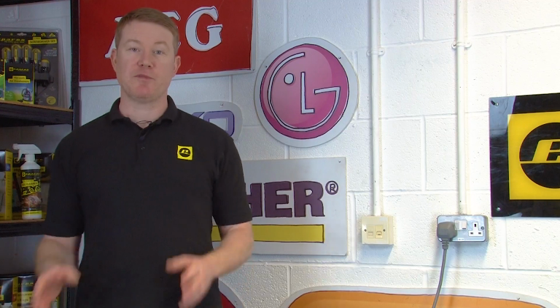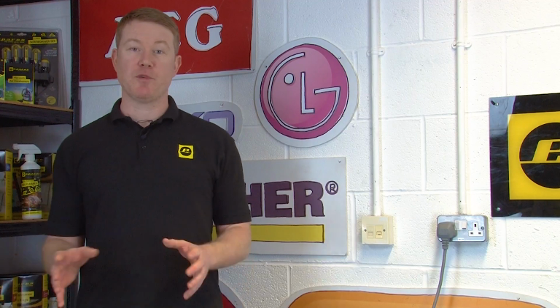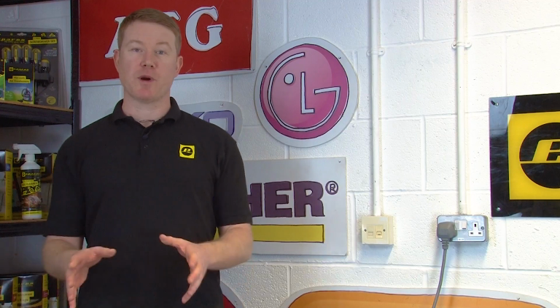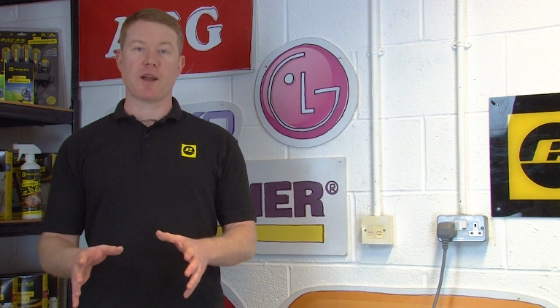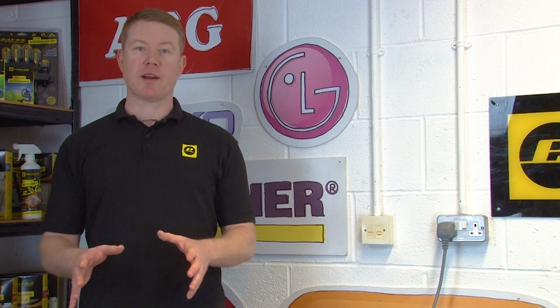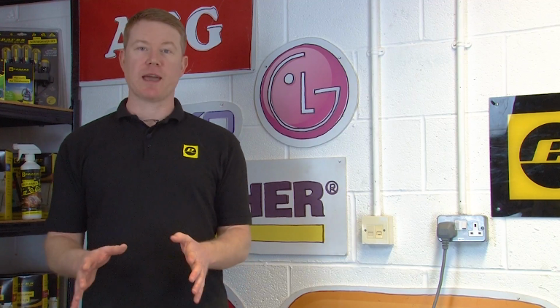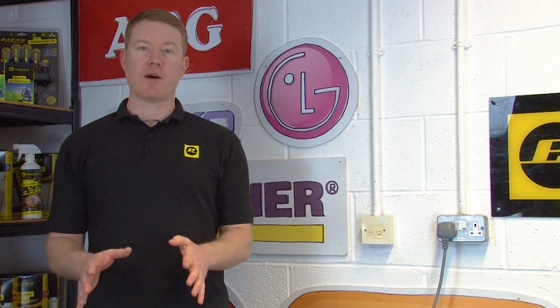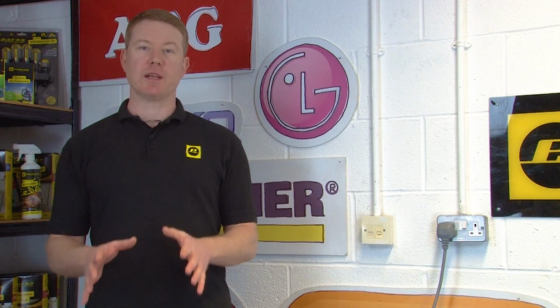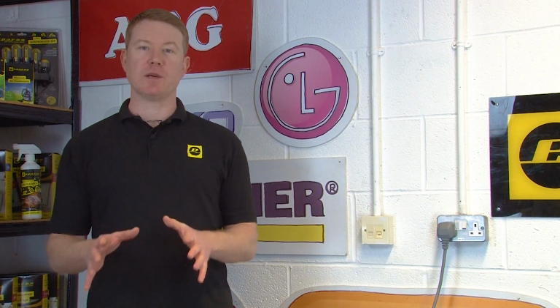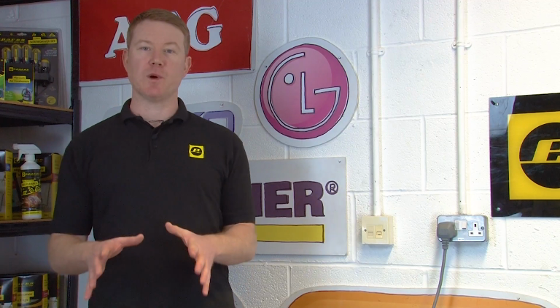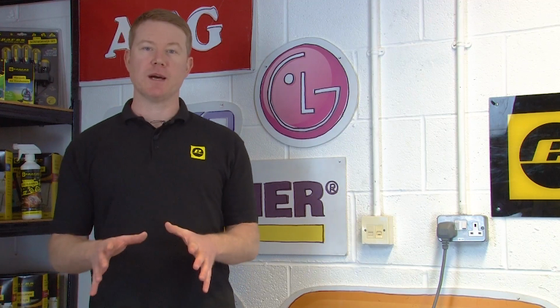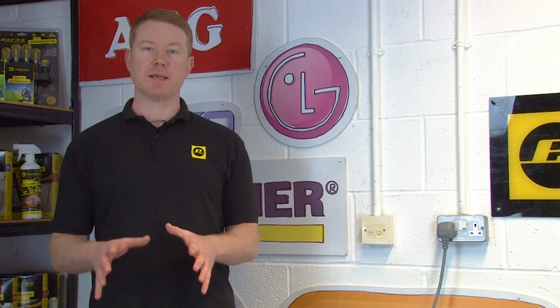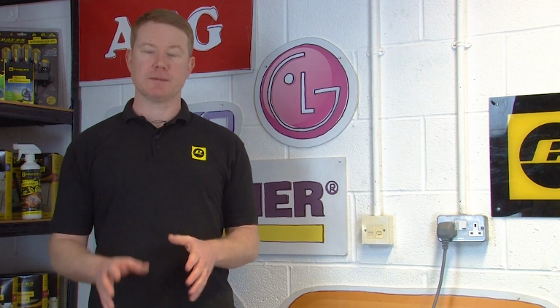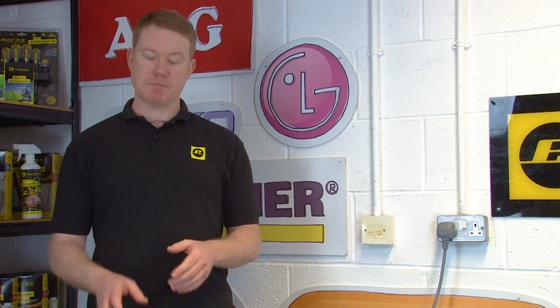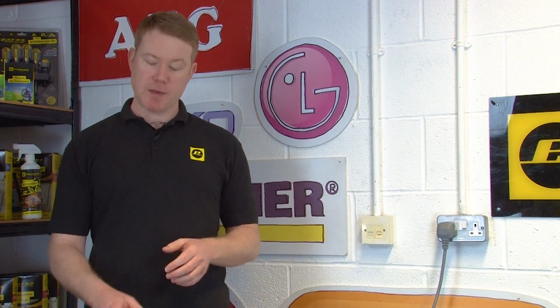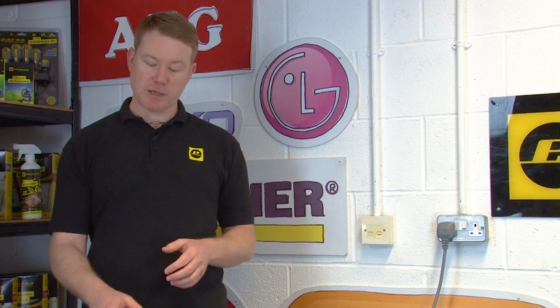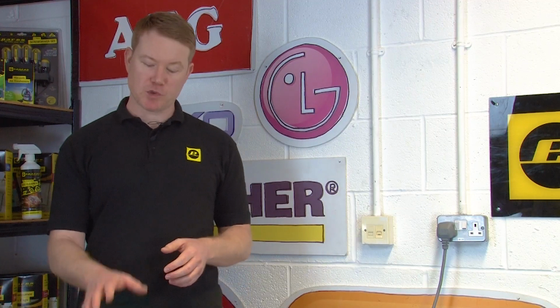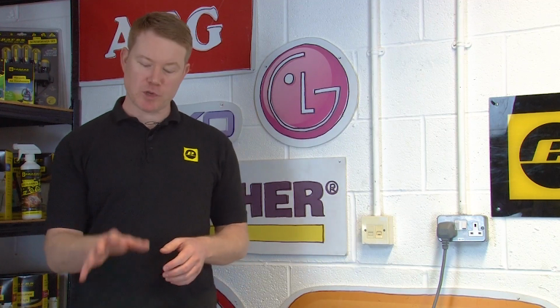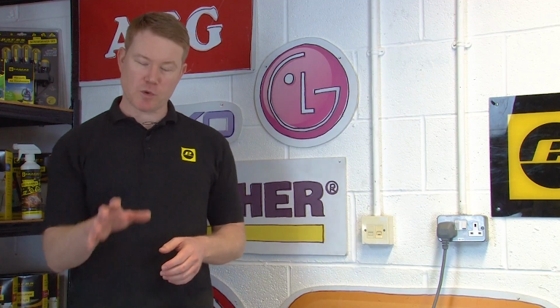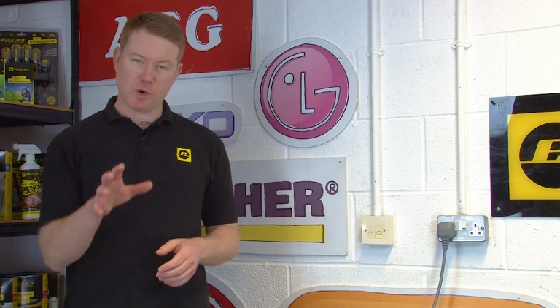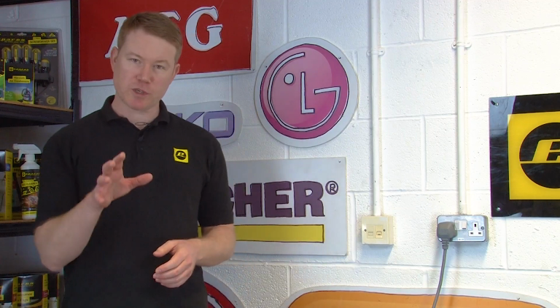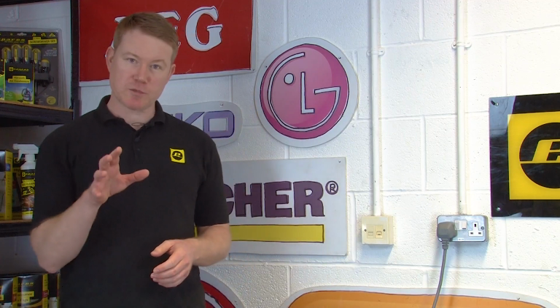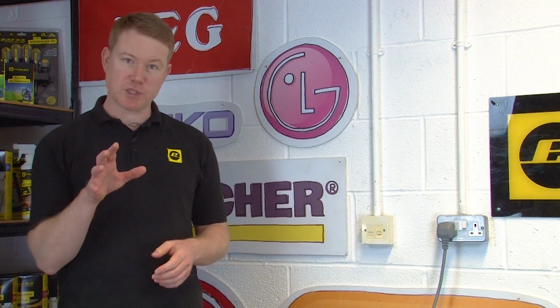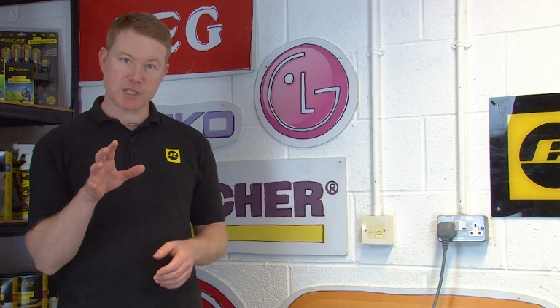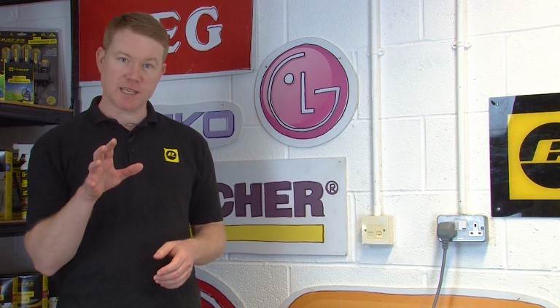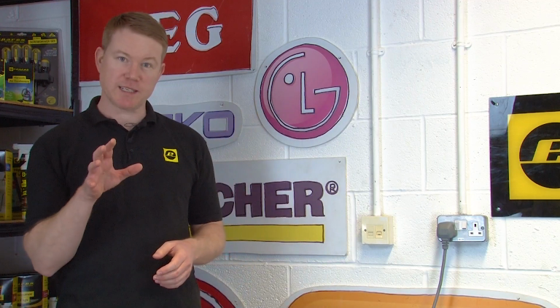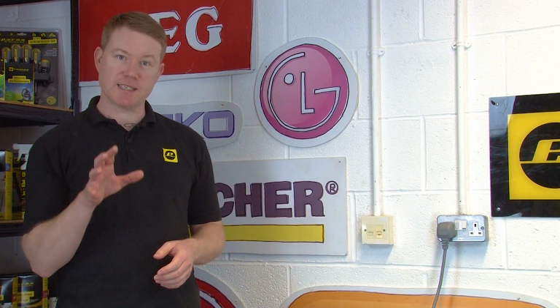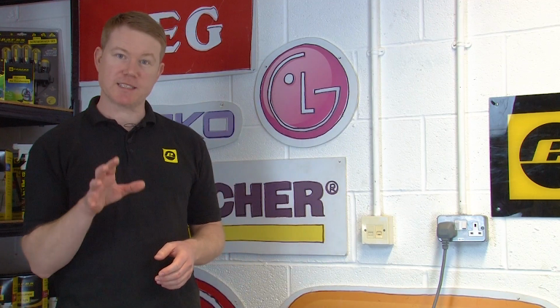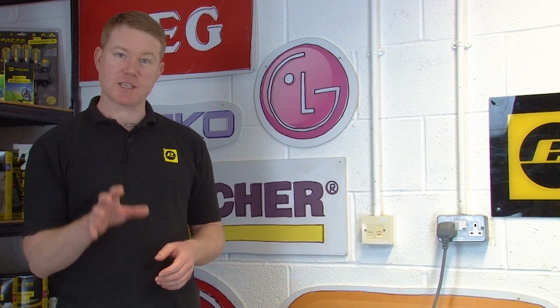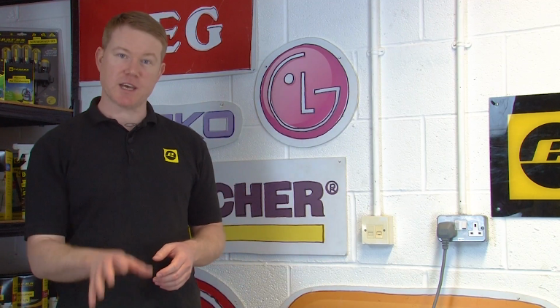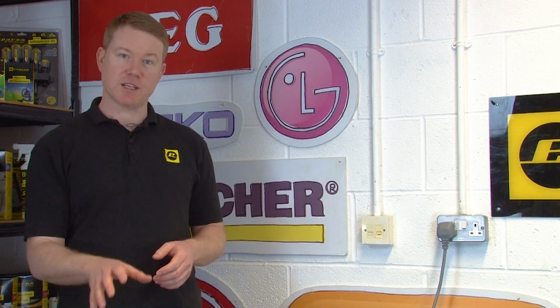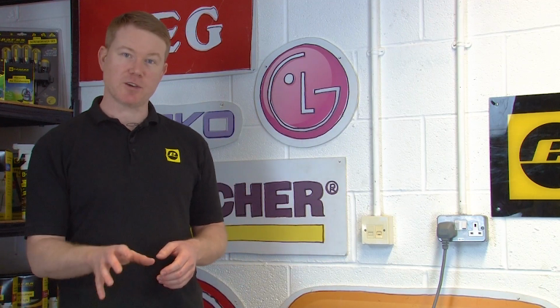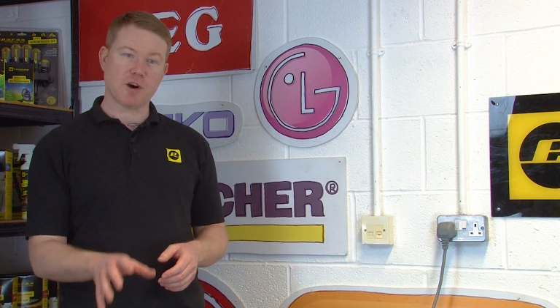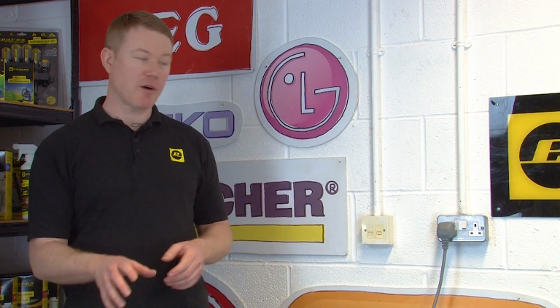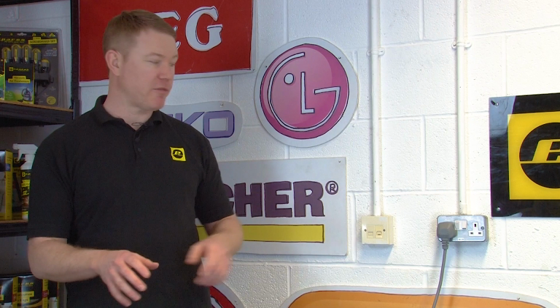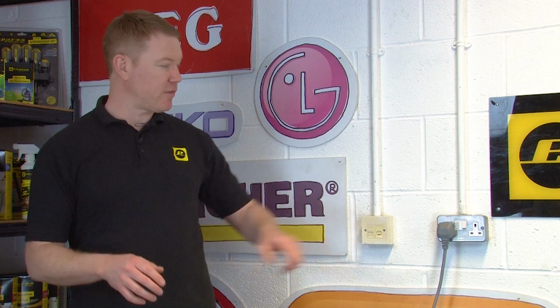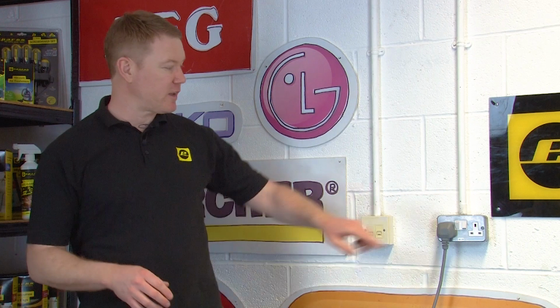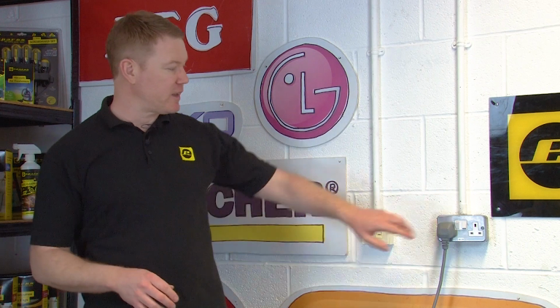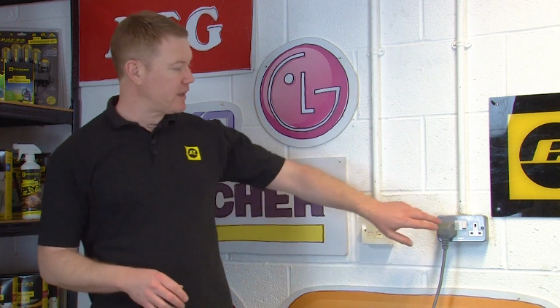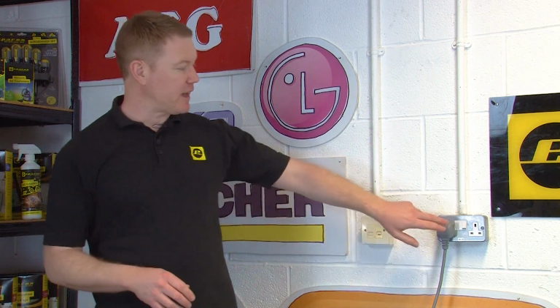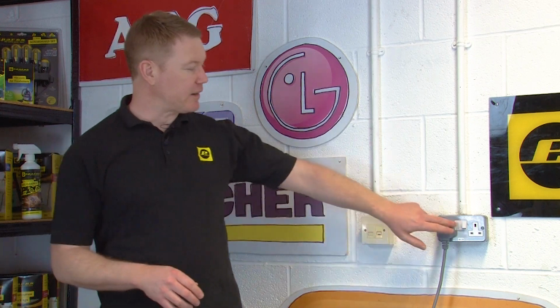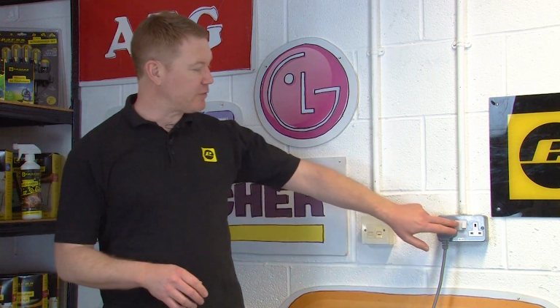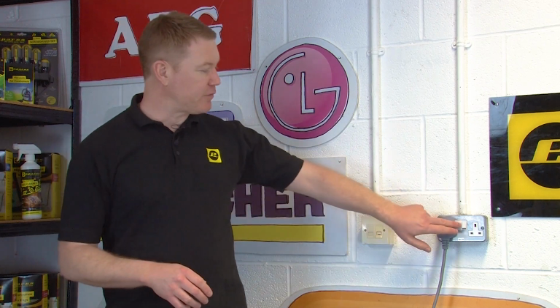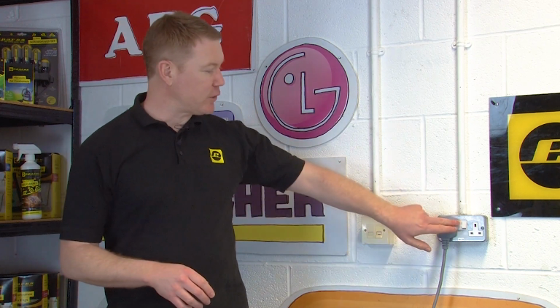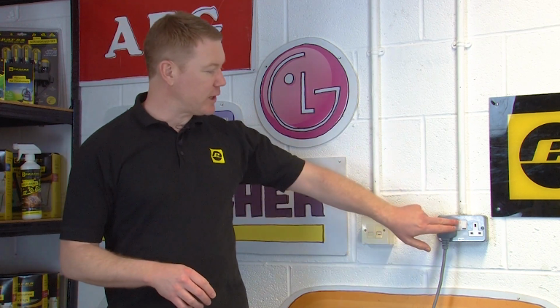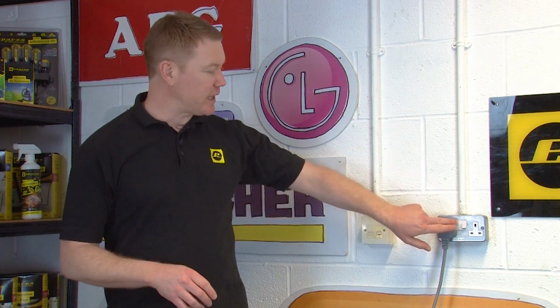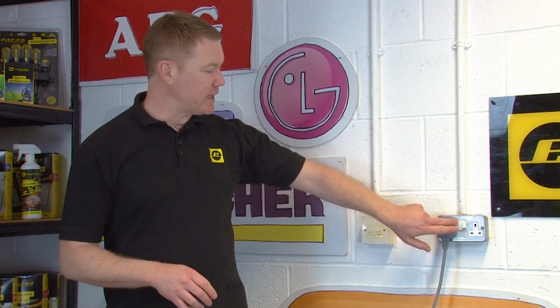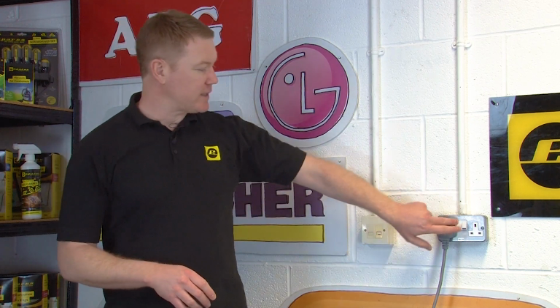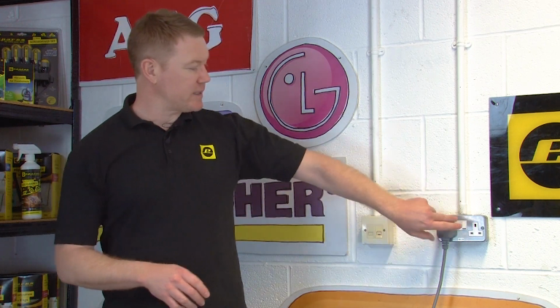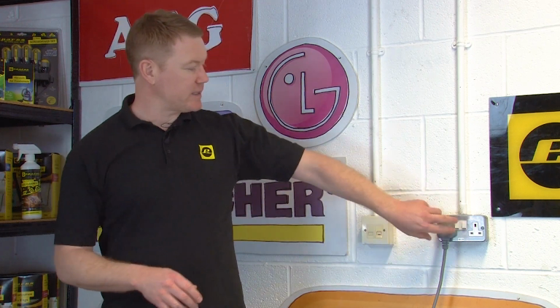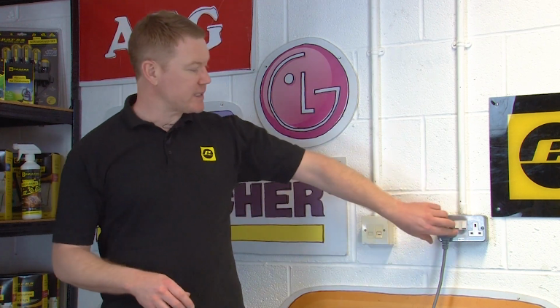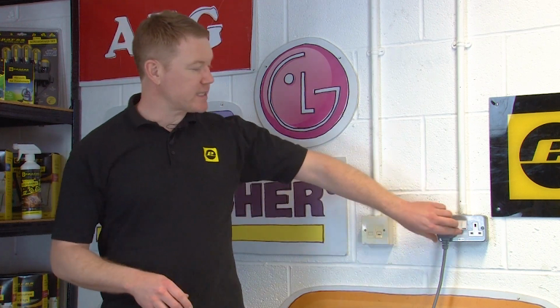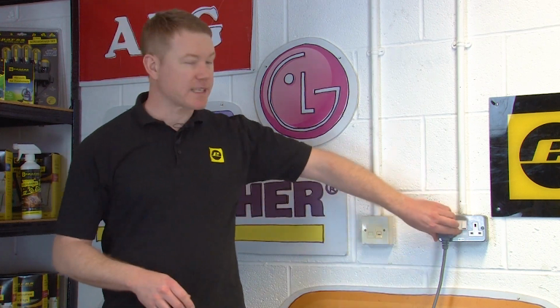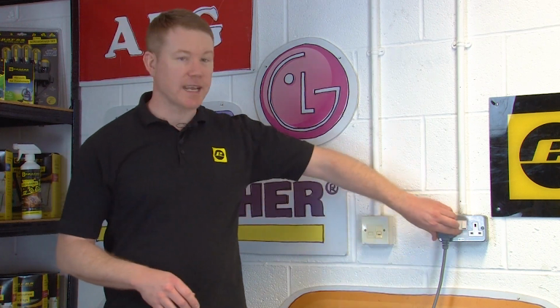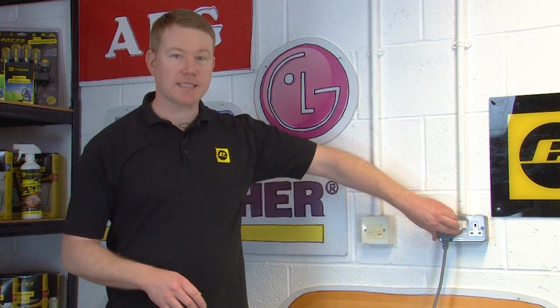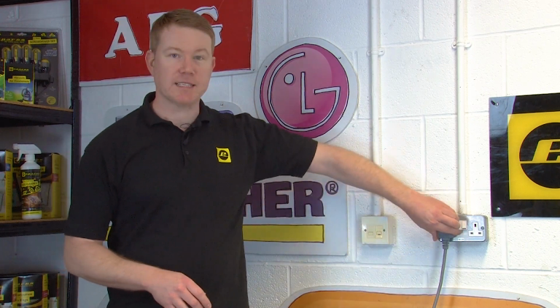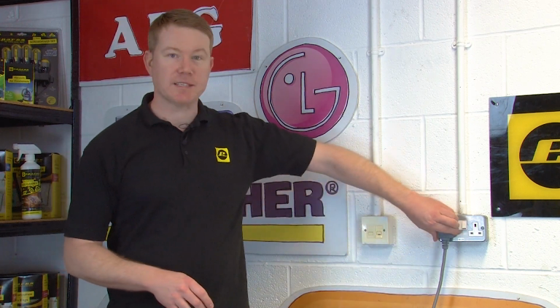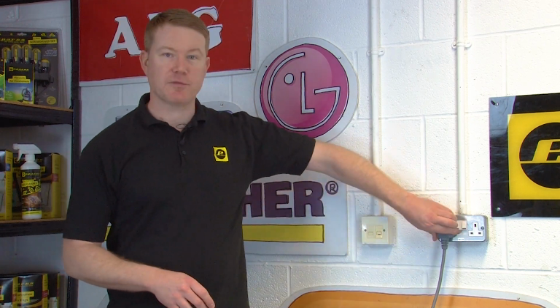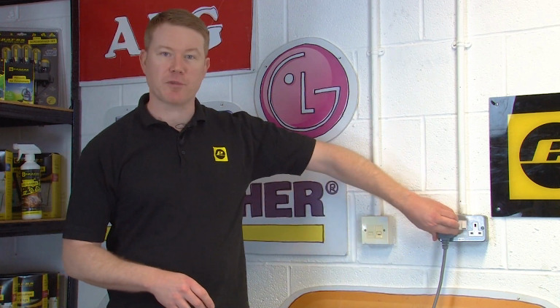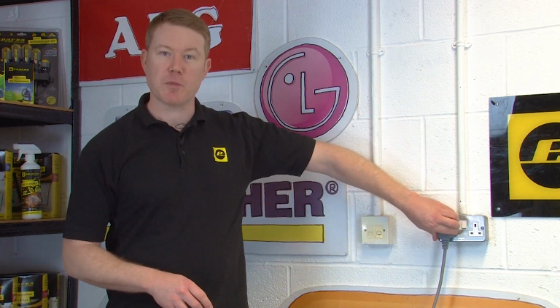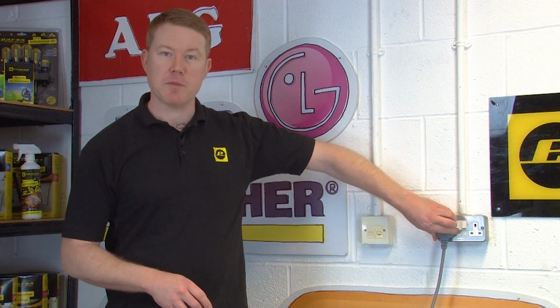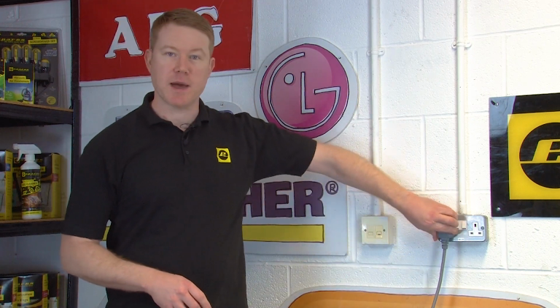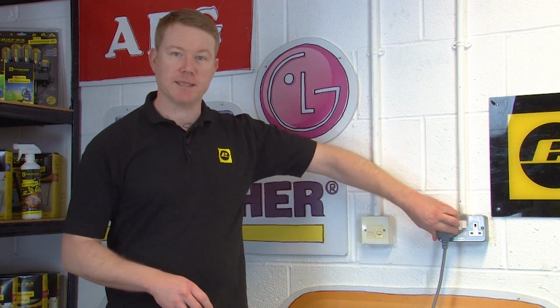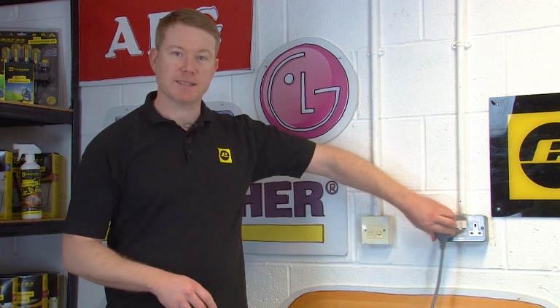Before carrying out any work make sure your washing machine is turned off and fully disconnected from the mains.